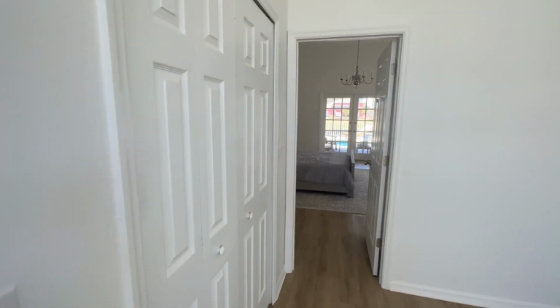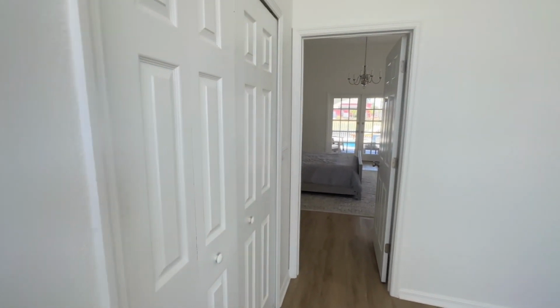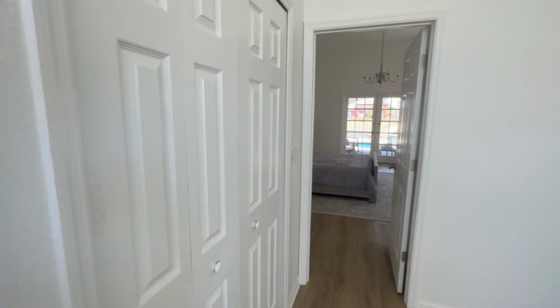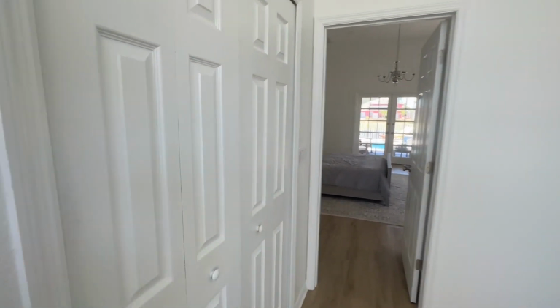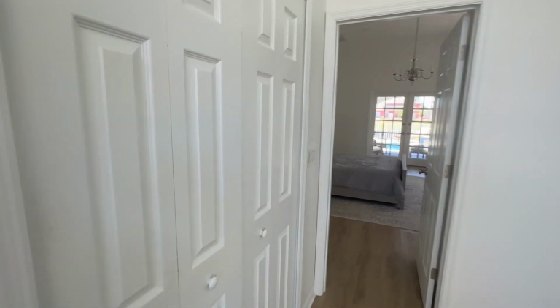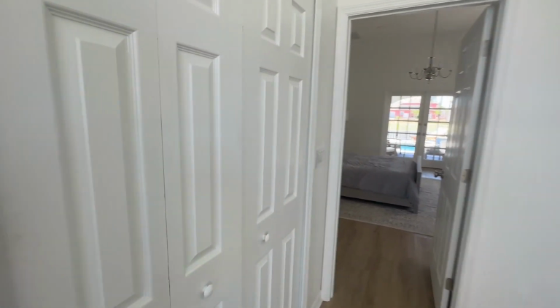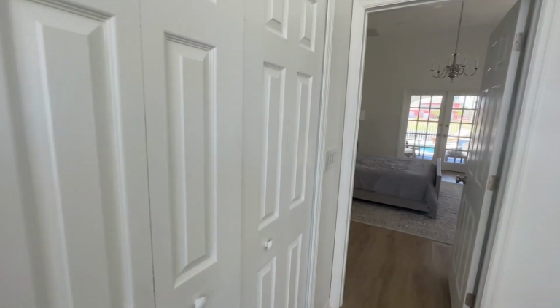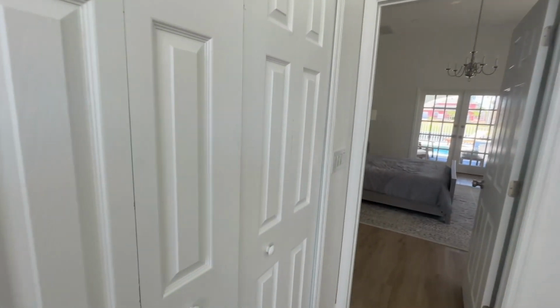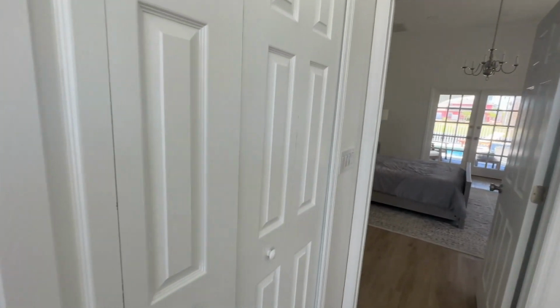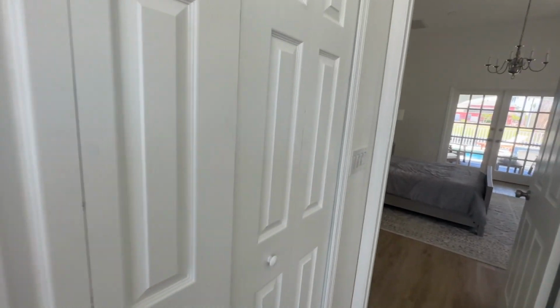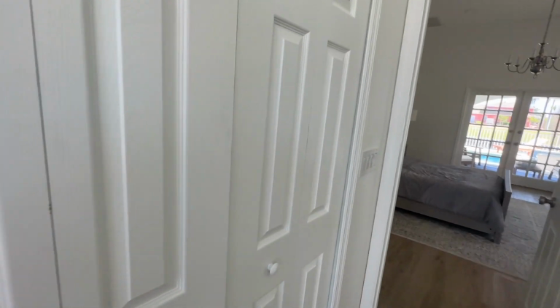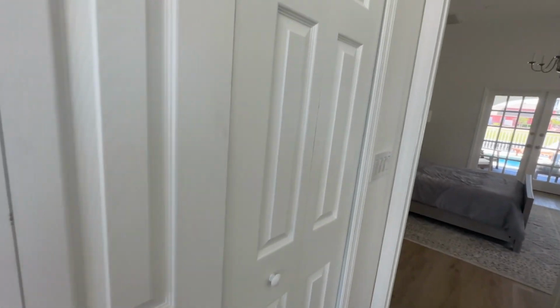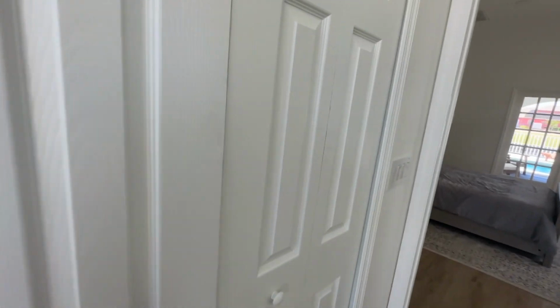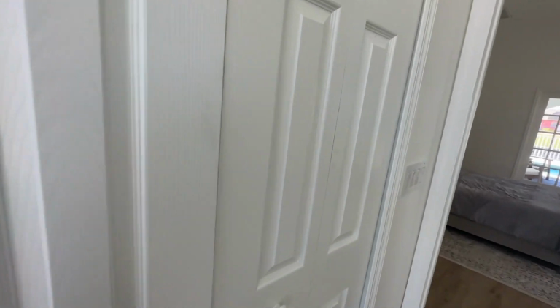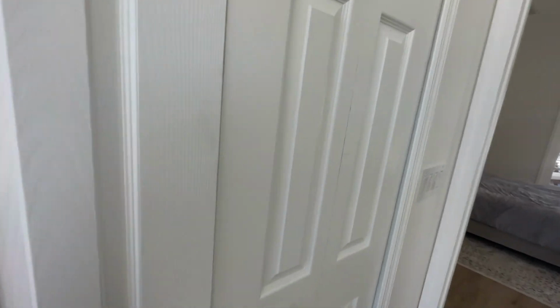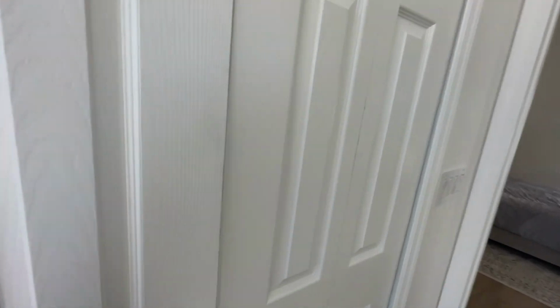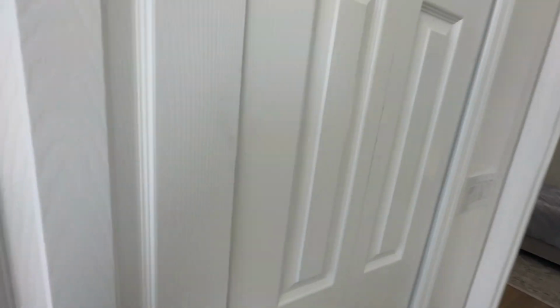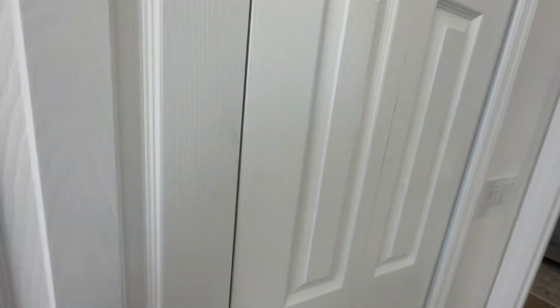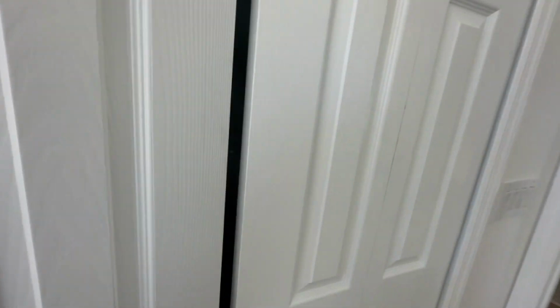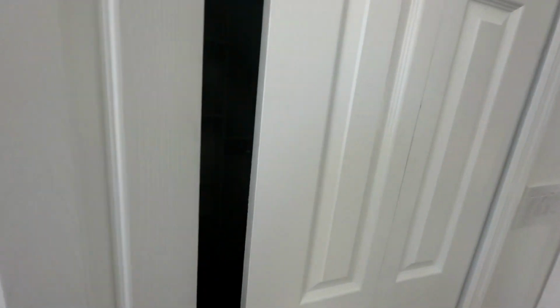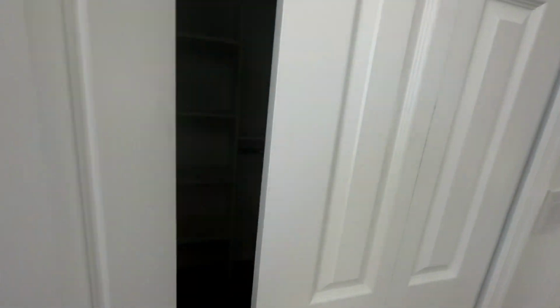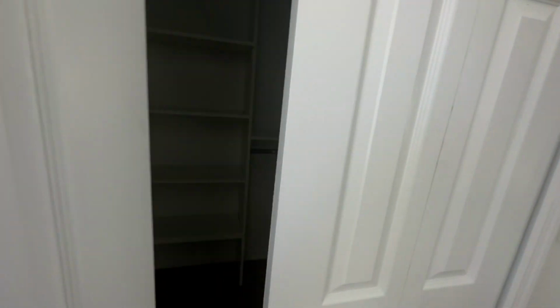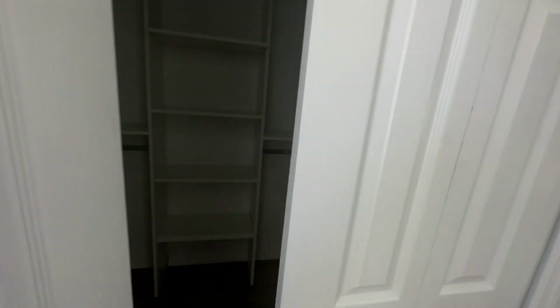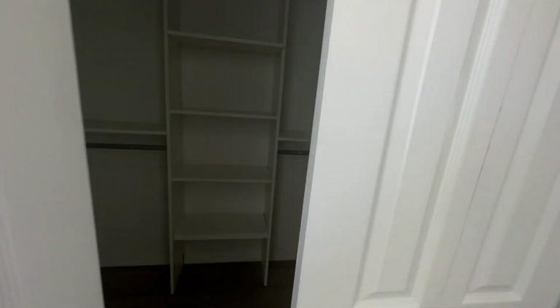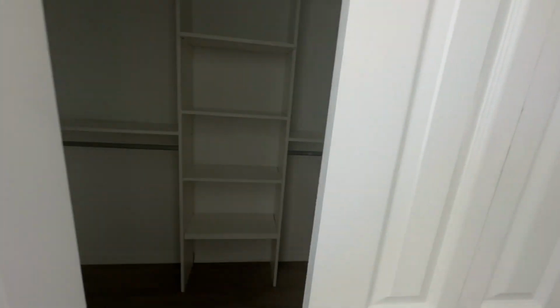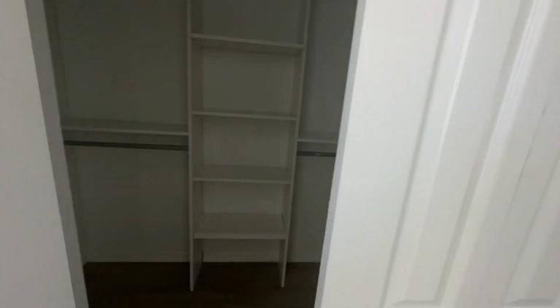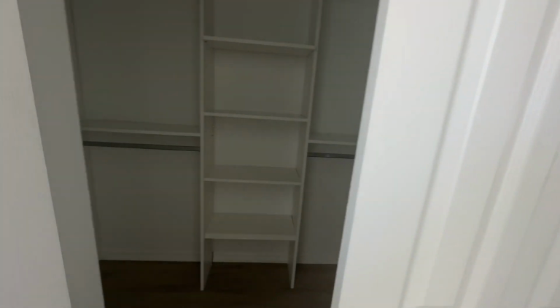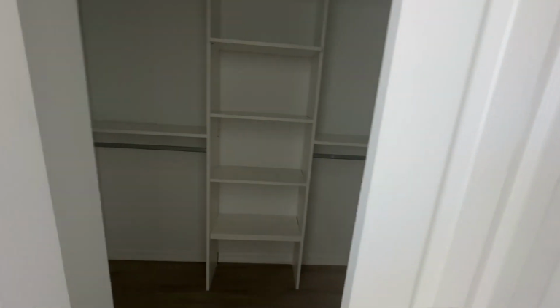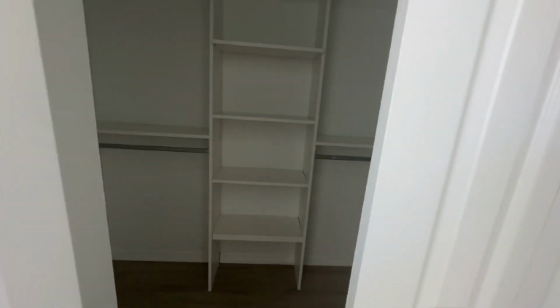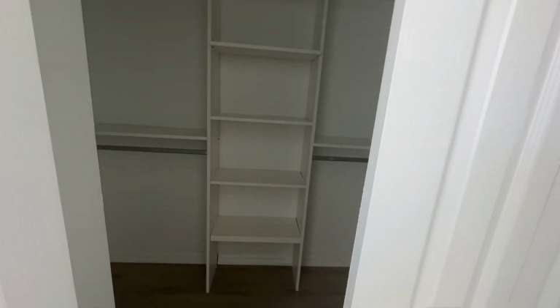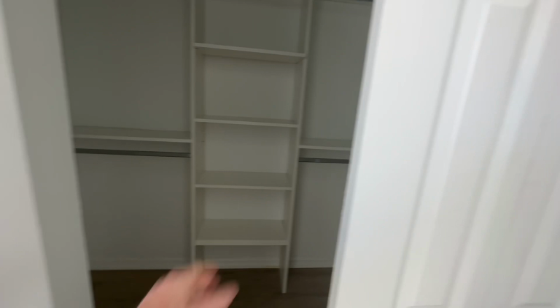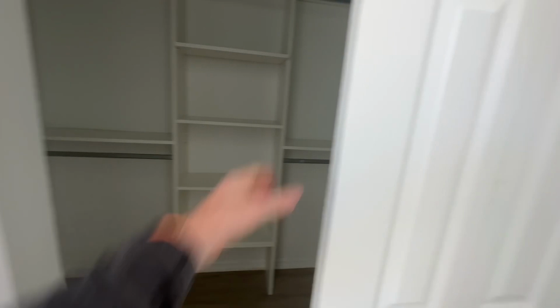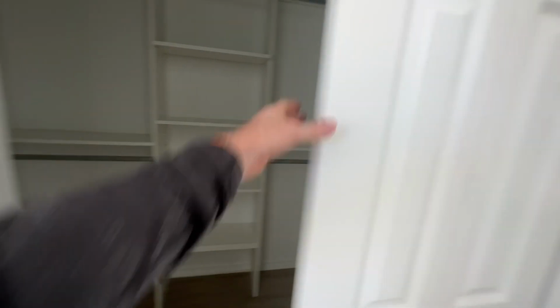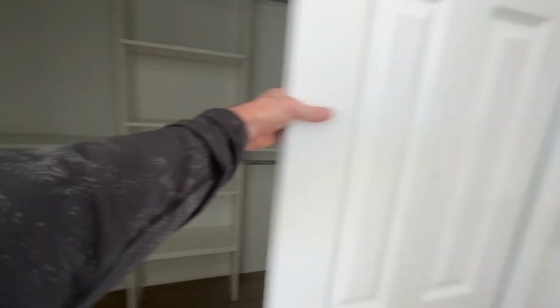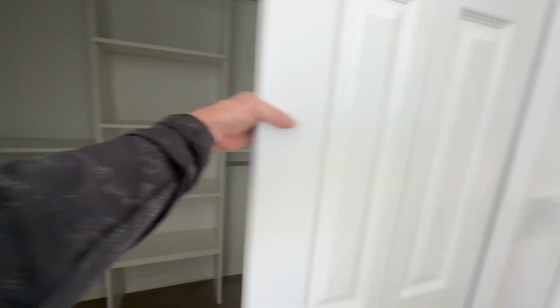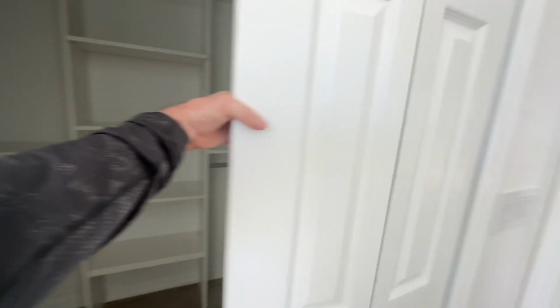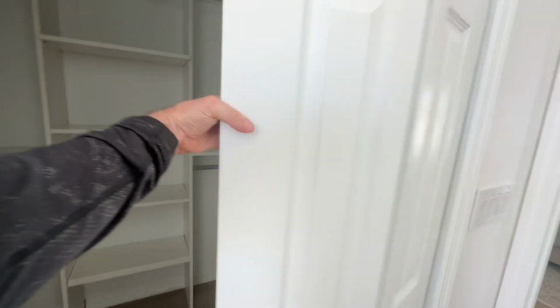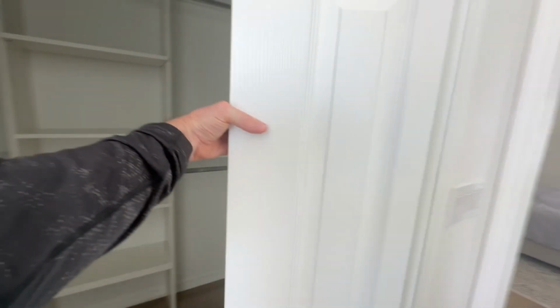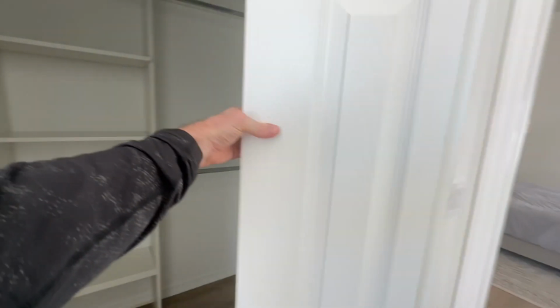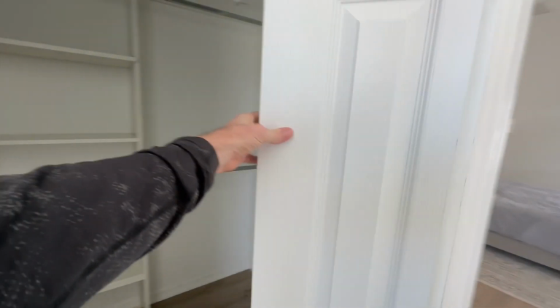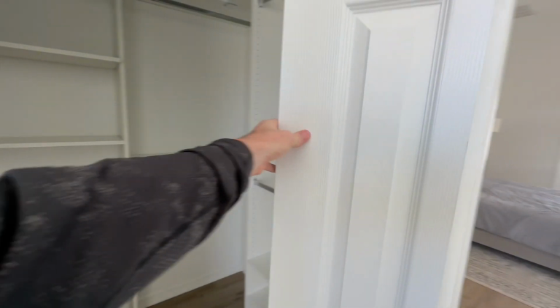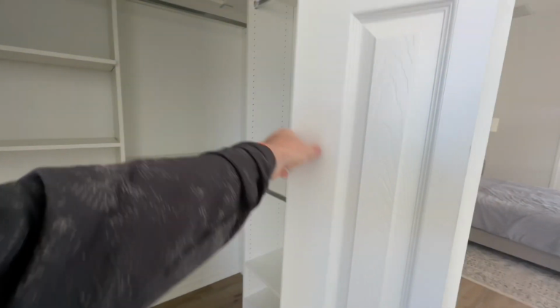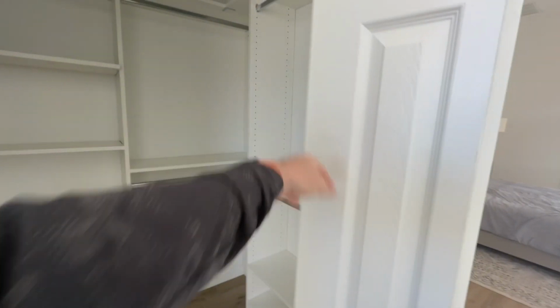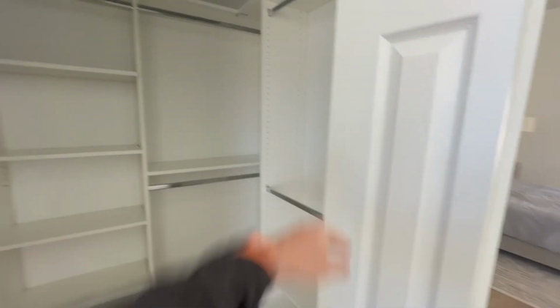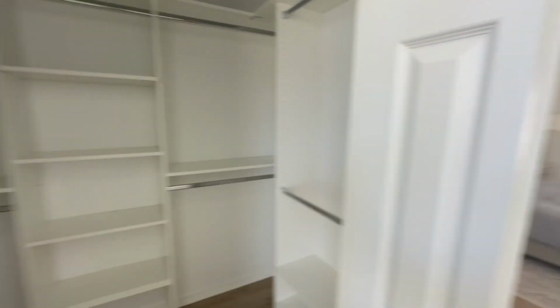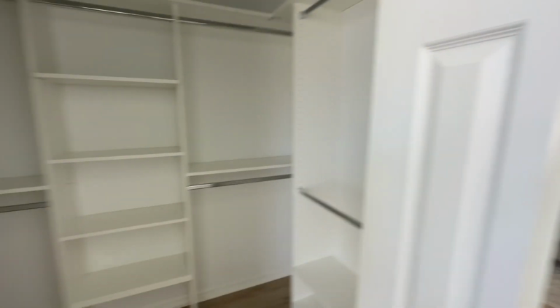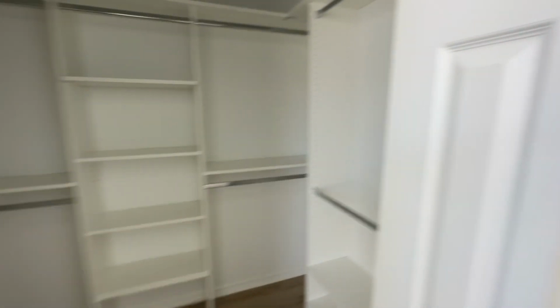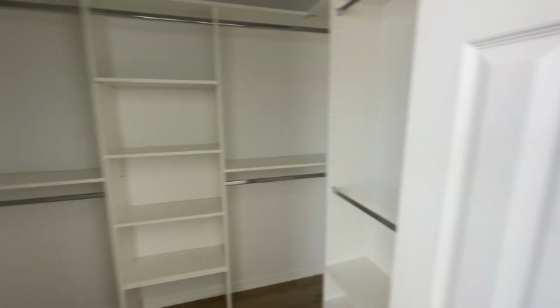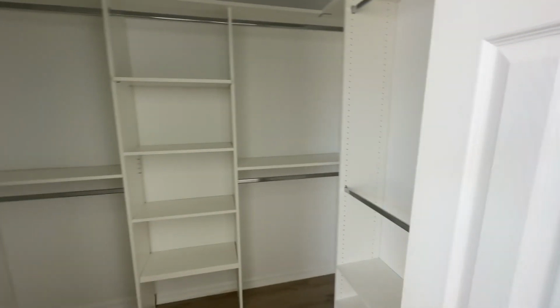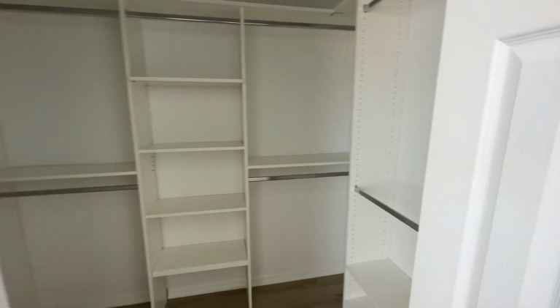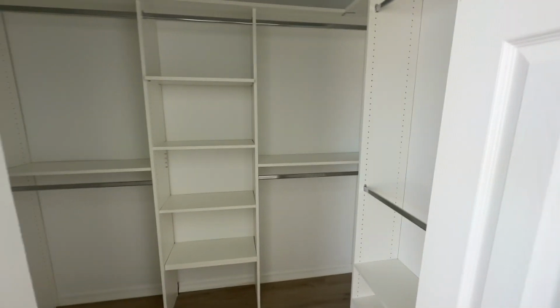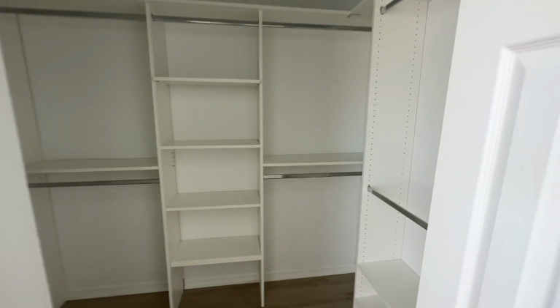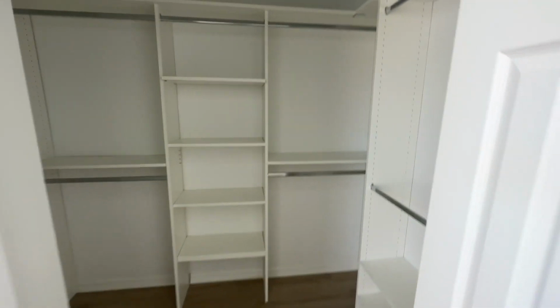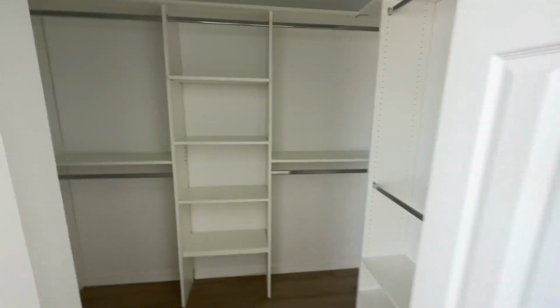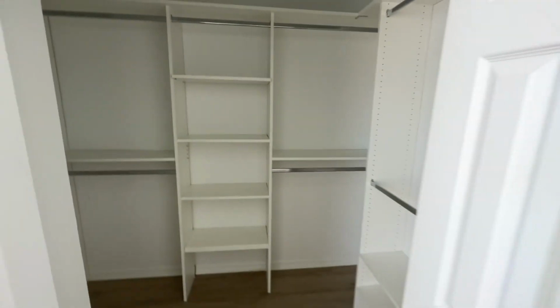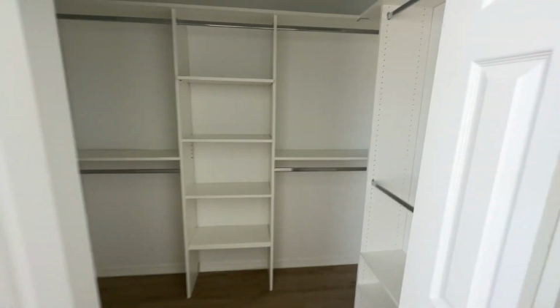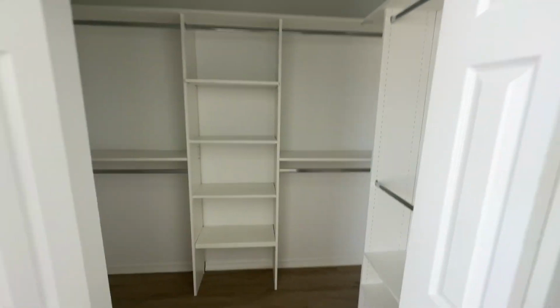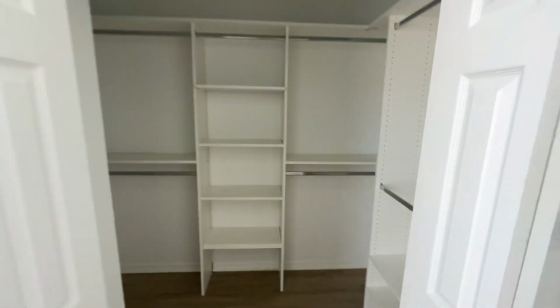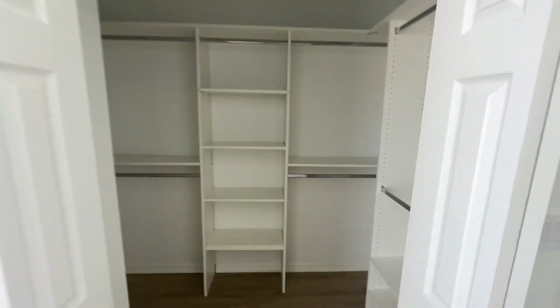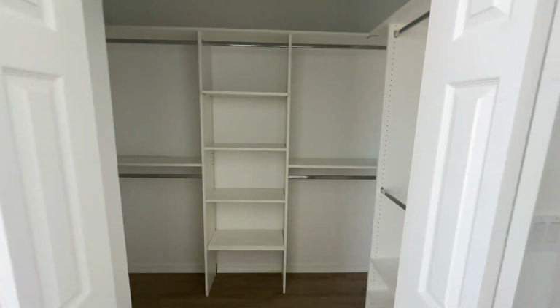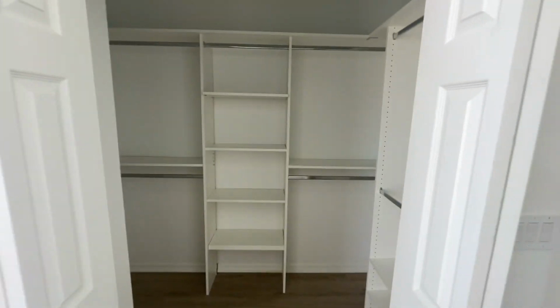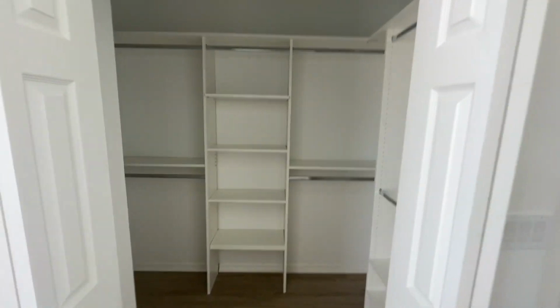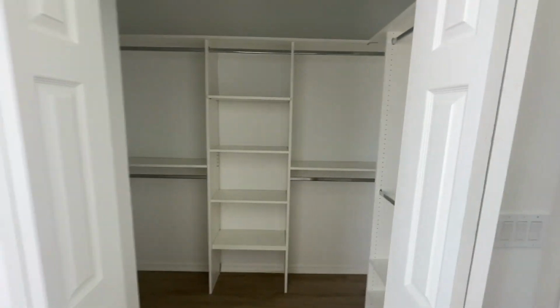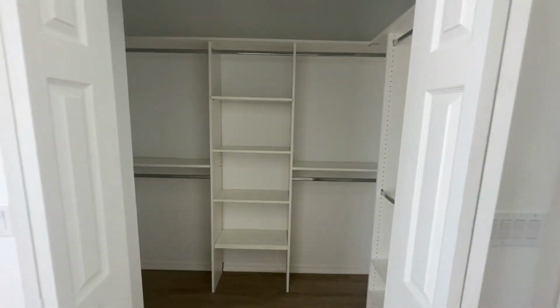This house has been completely redone. Nice big closet here with built-in shelving.